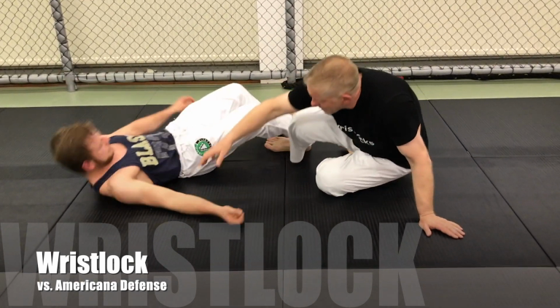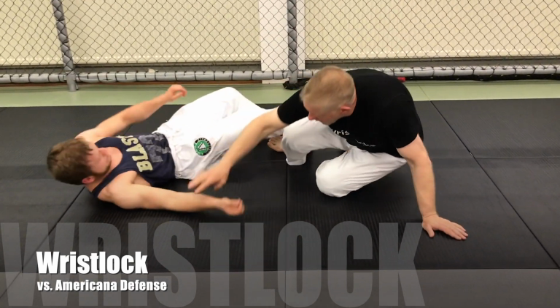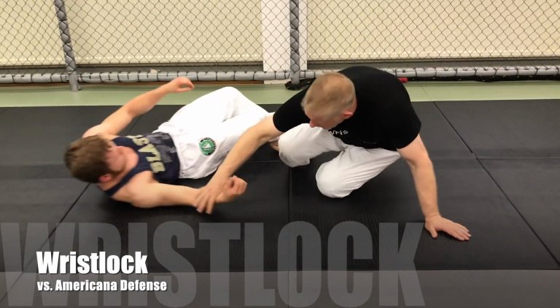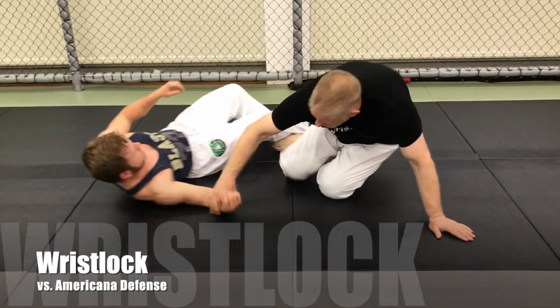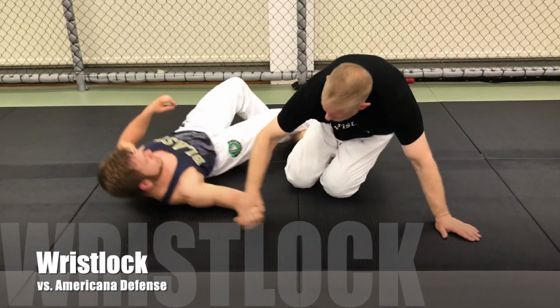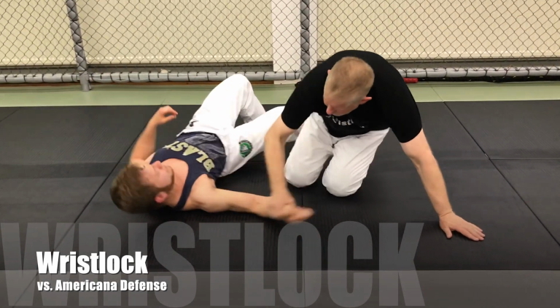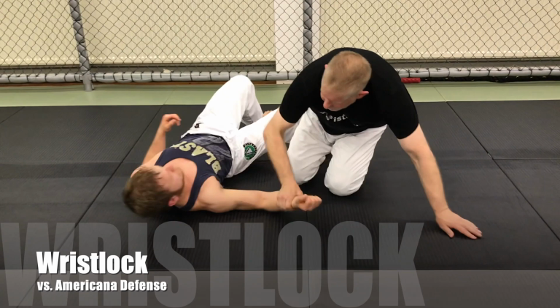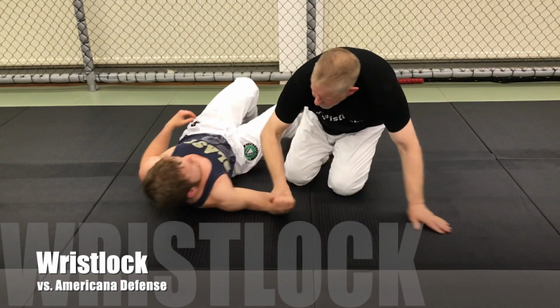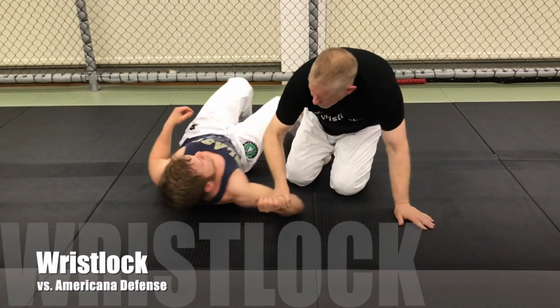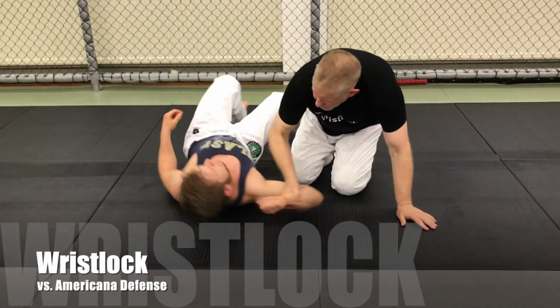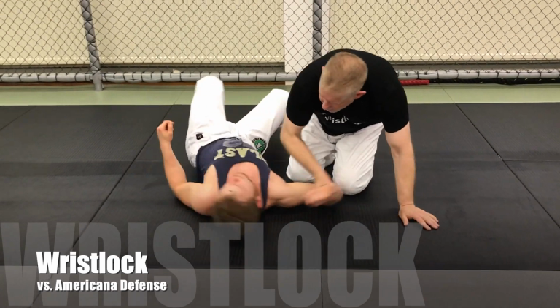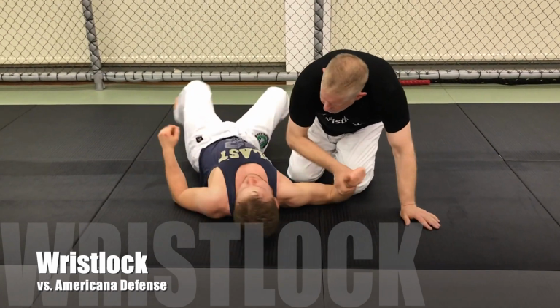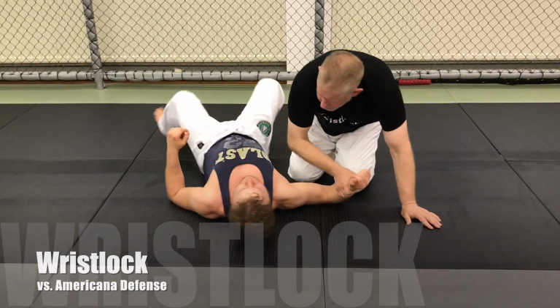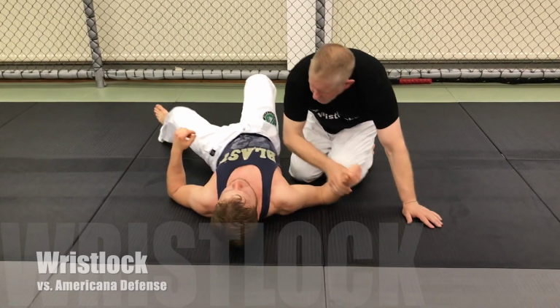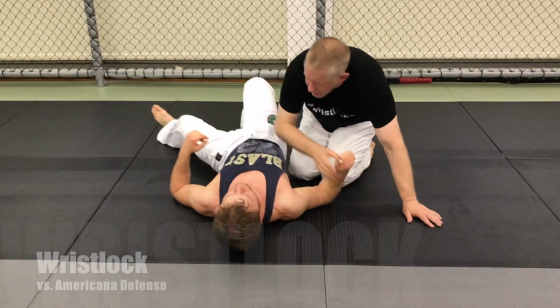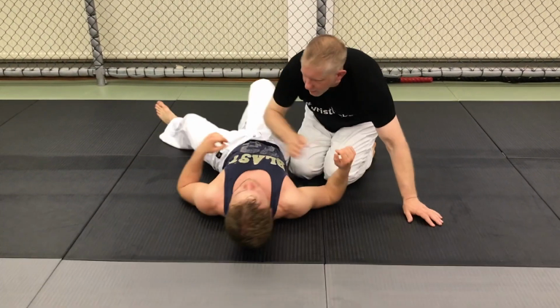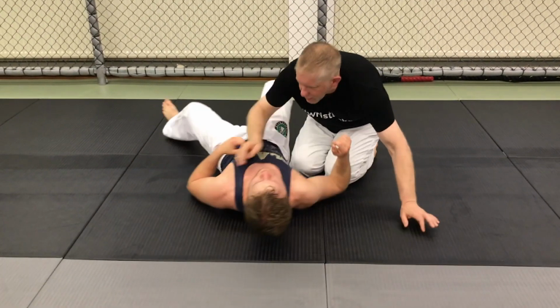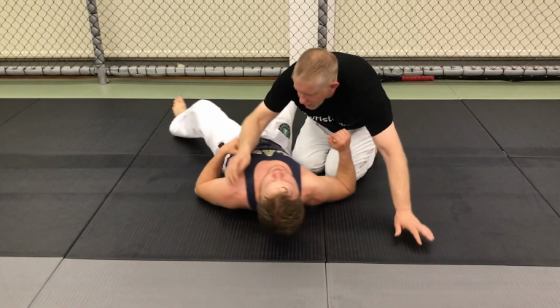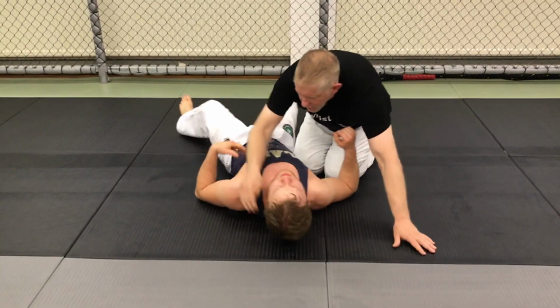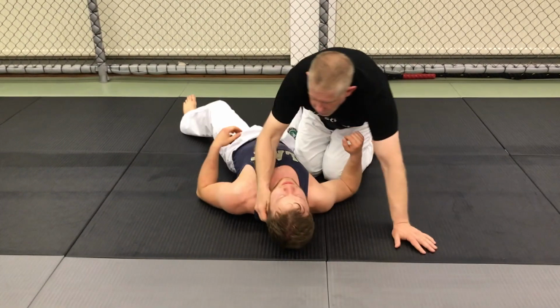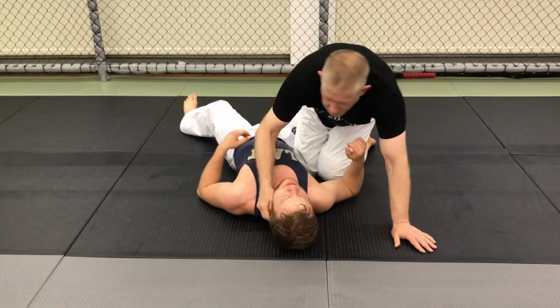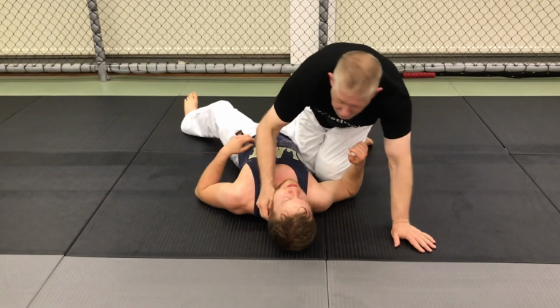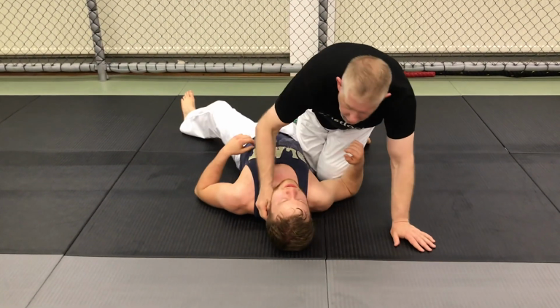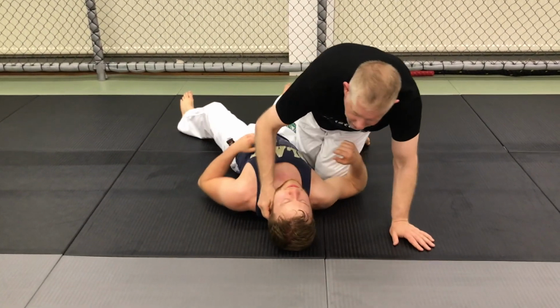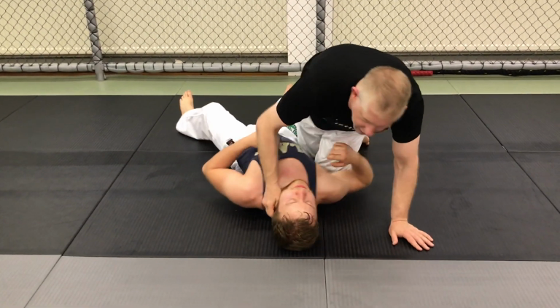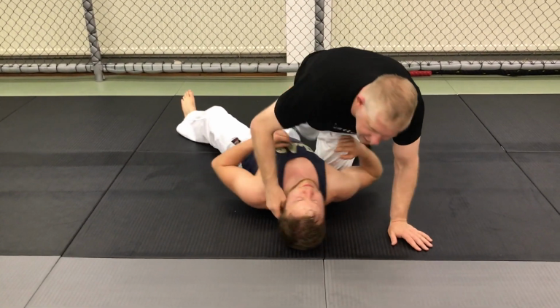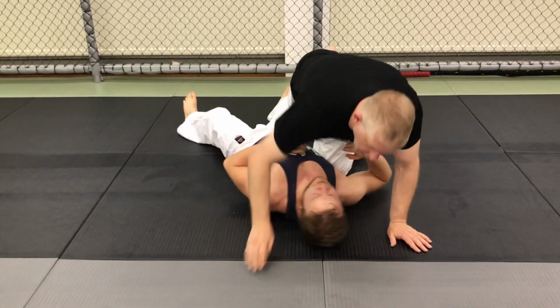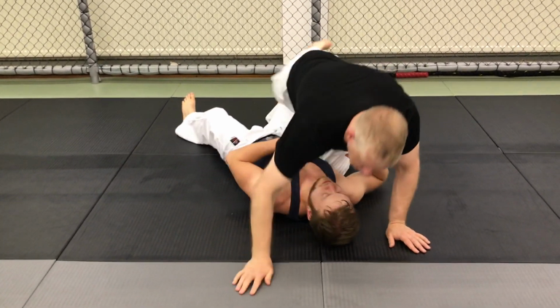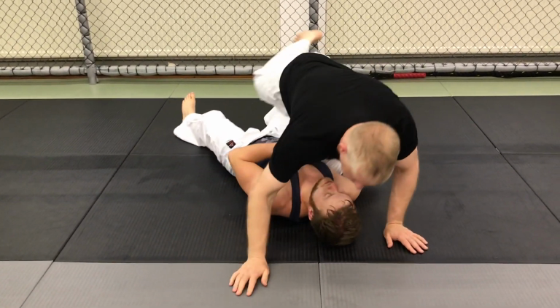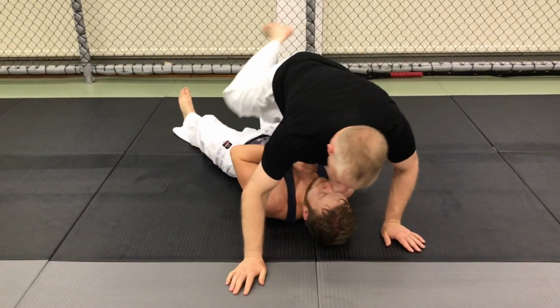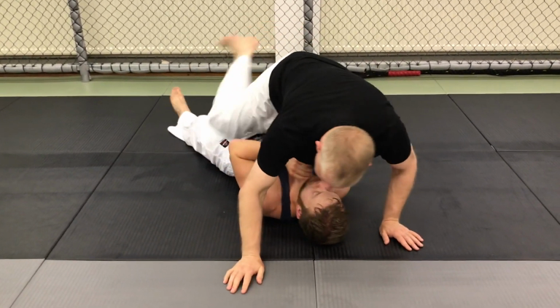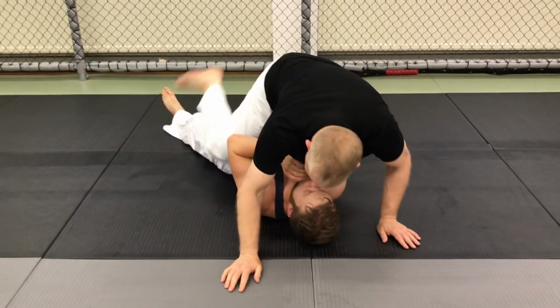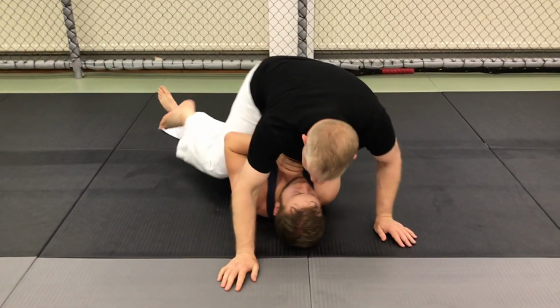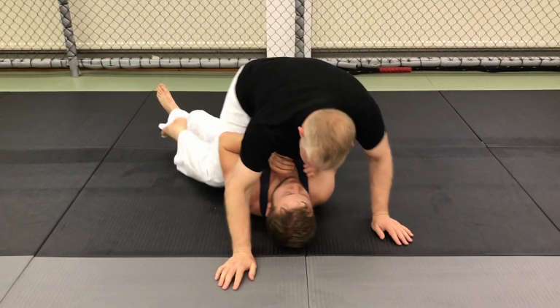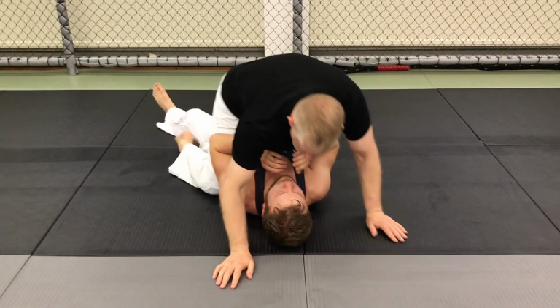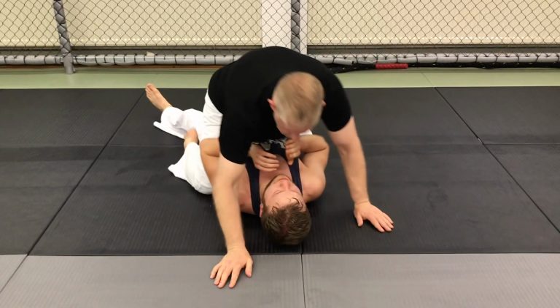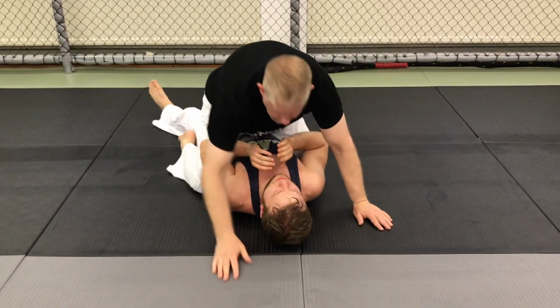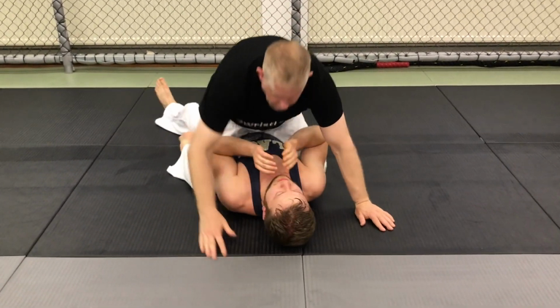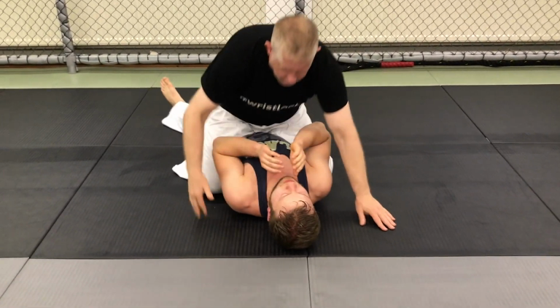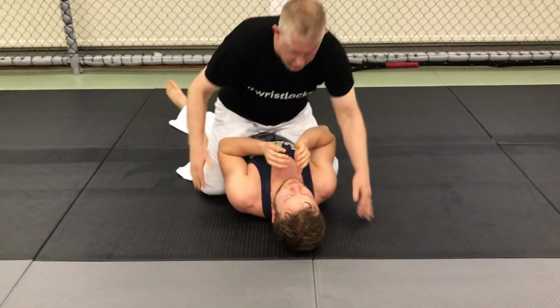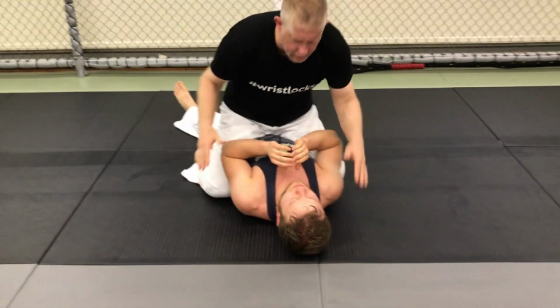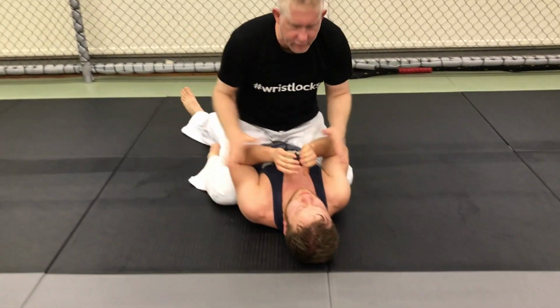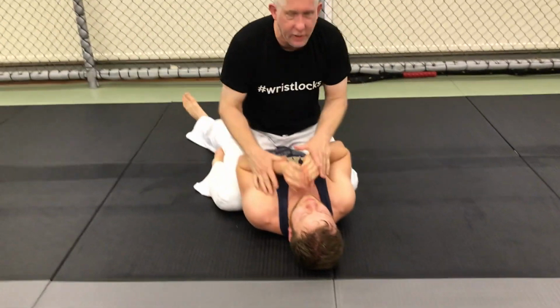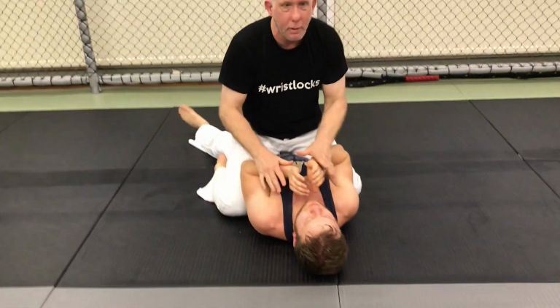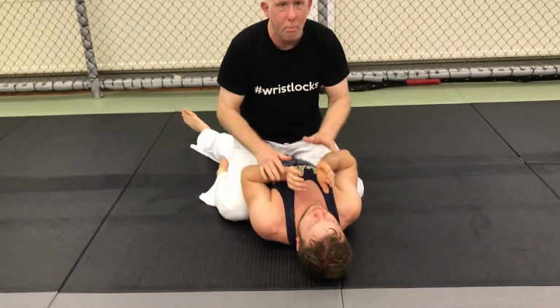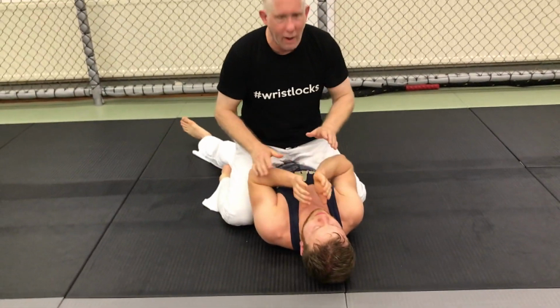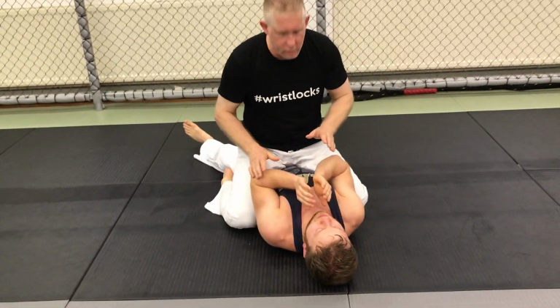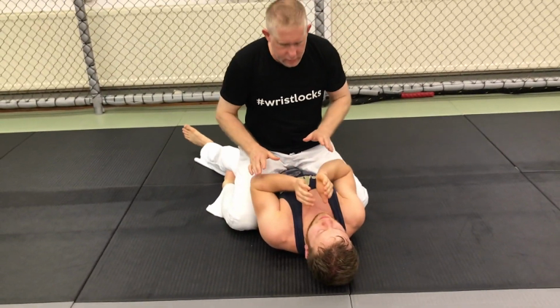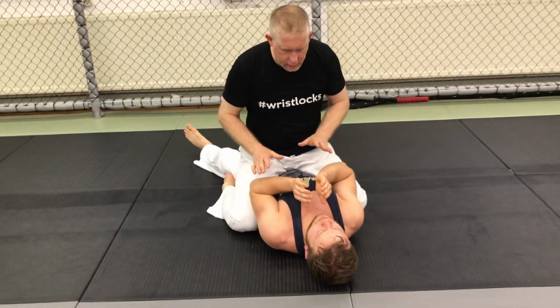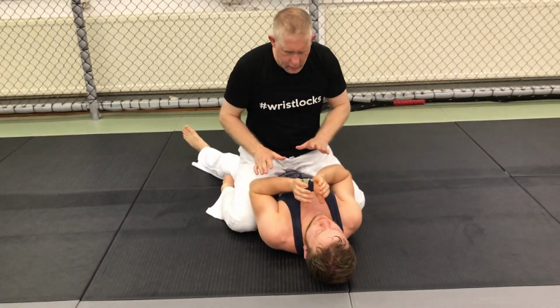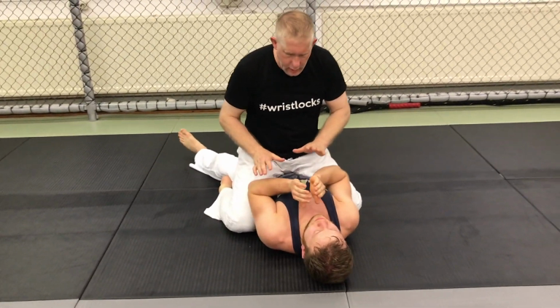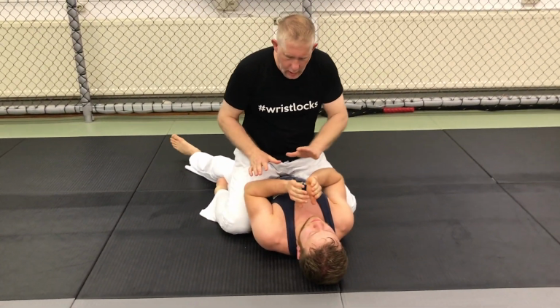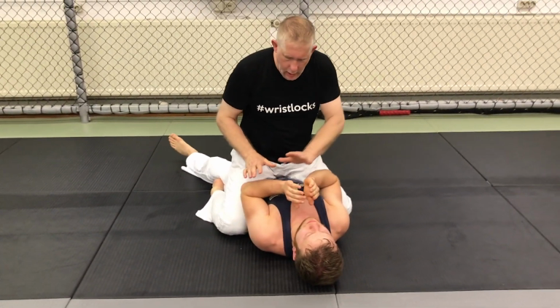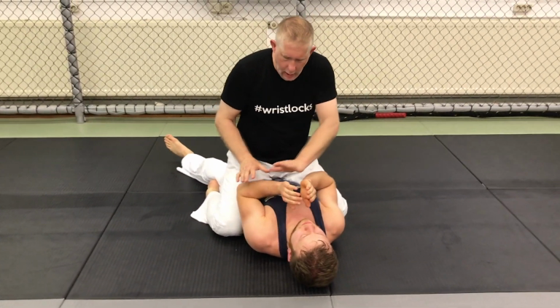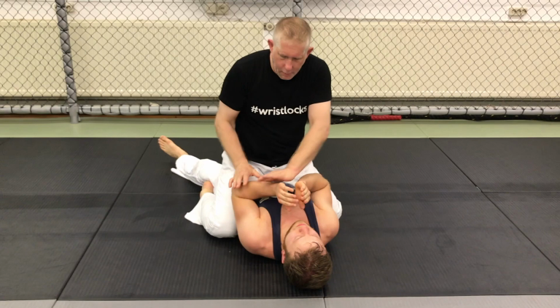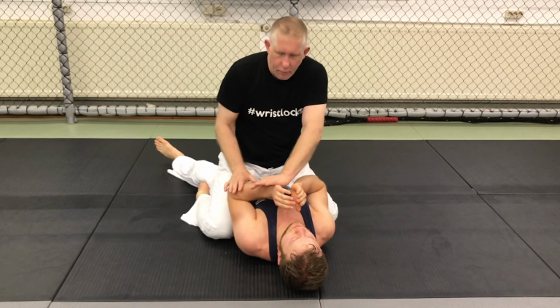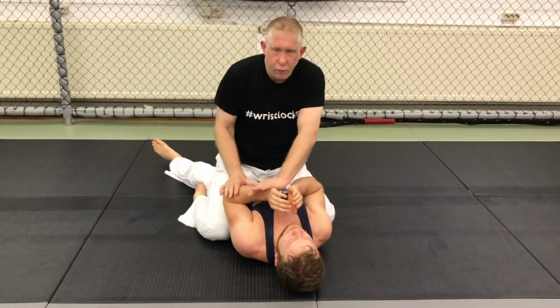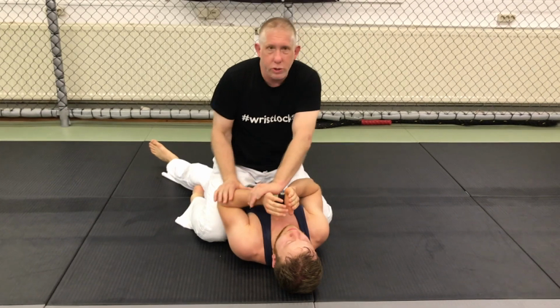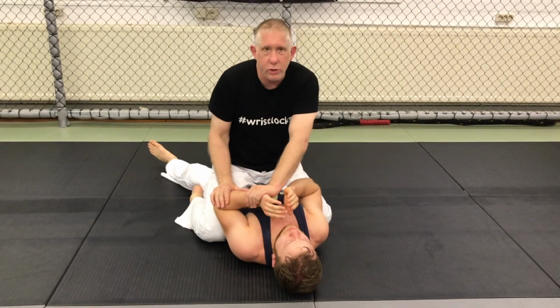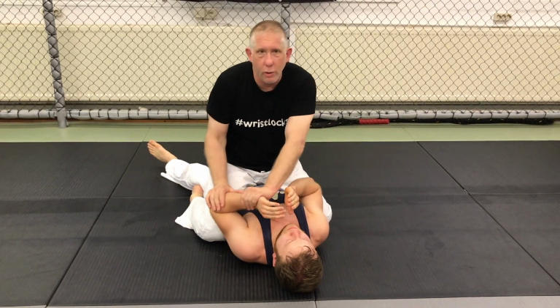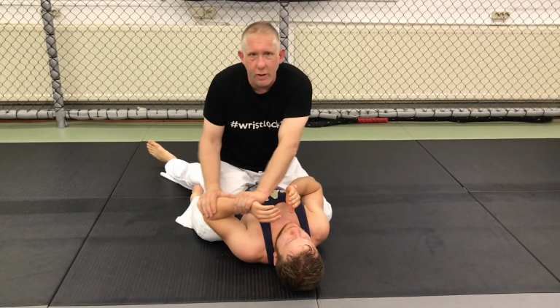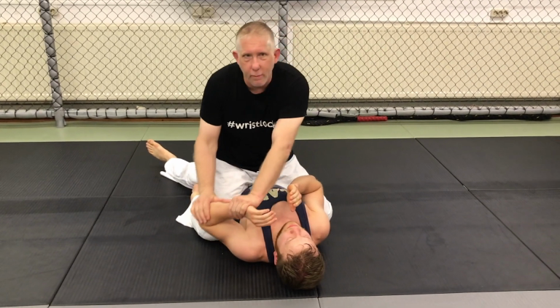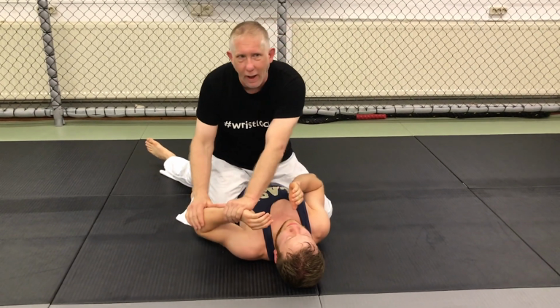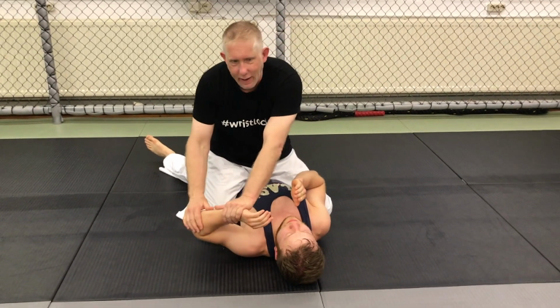Lay down facing this way. So we're going to put him in a dilemma. I'm here, I've got the mount, and I'm going to push his arm to the mat.